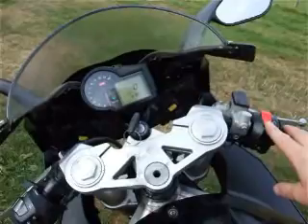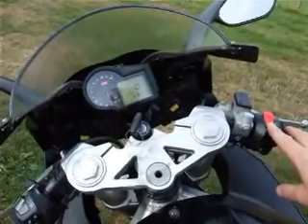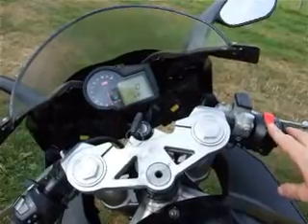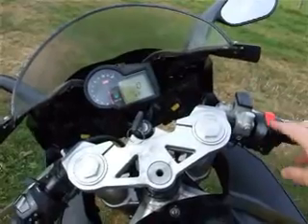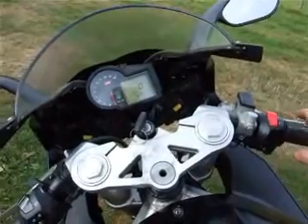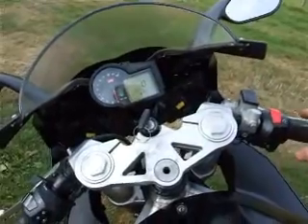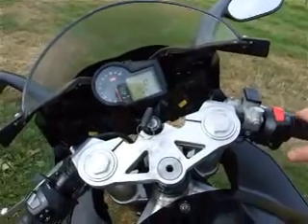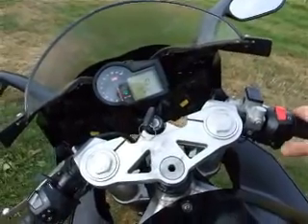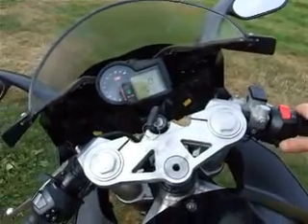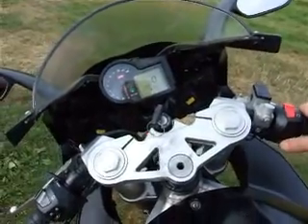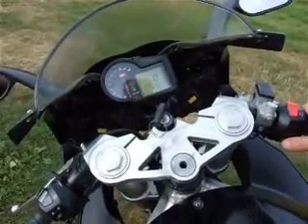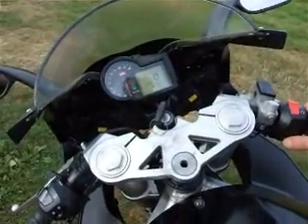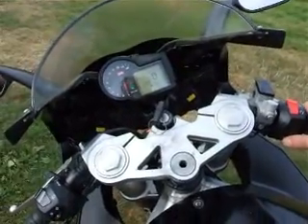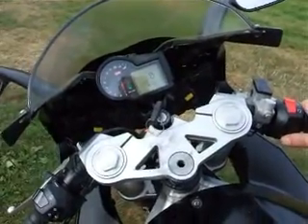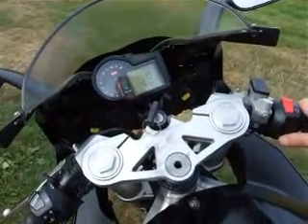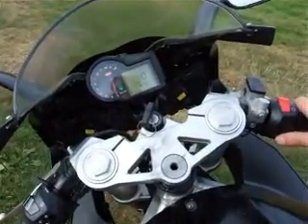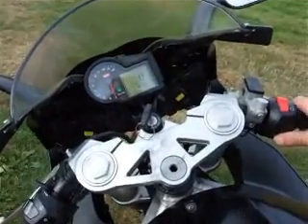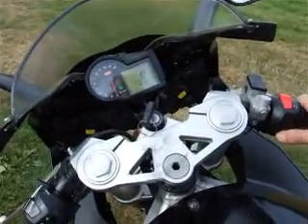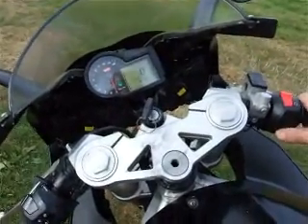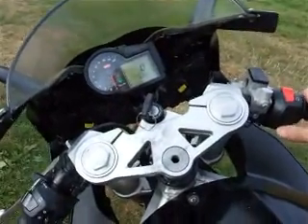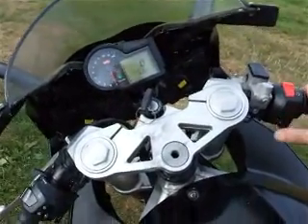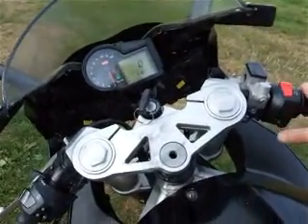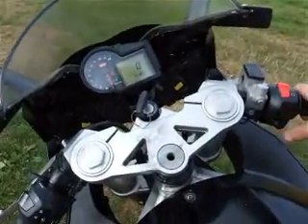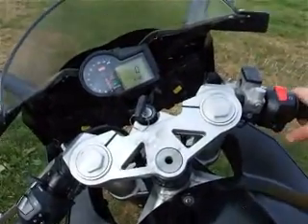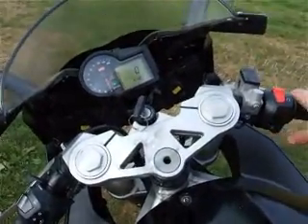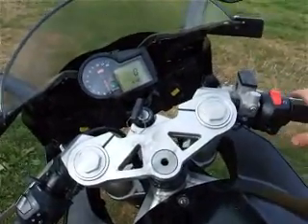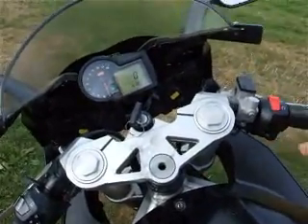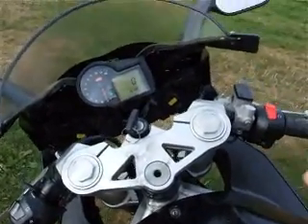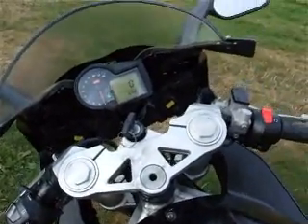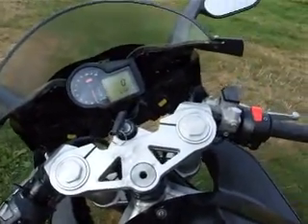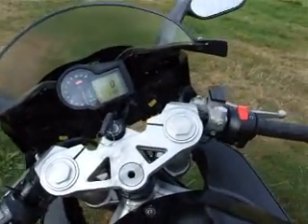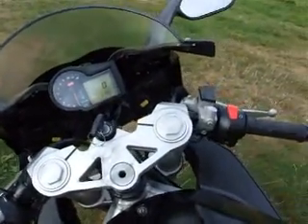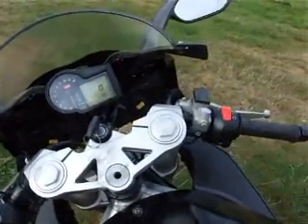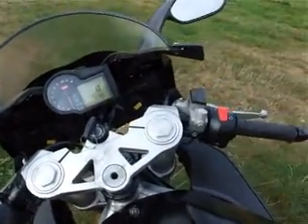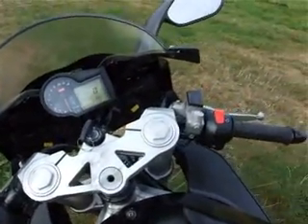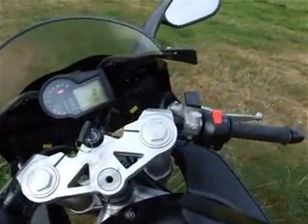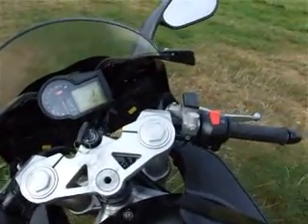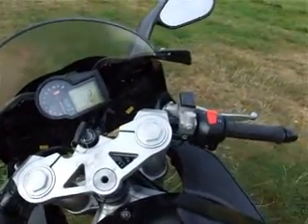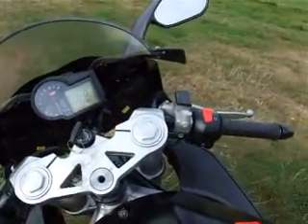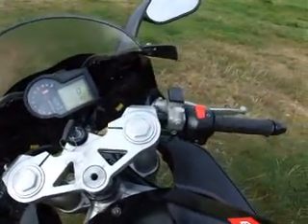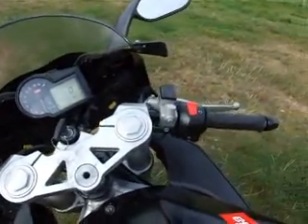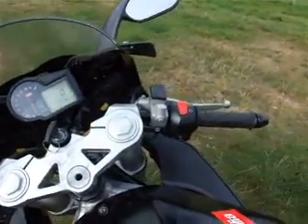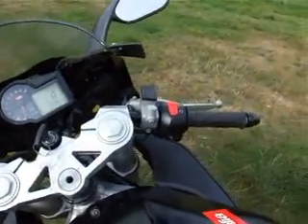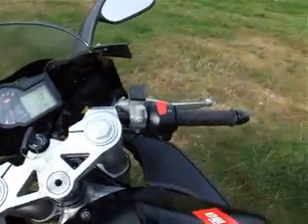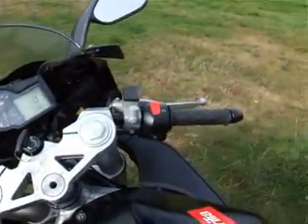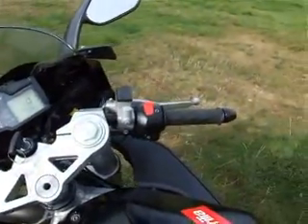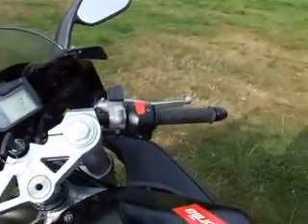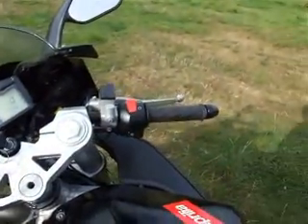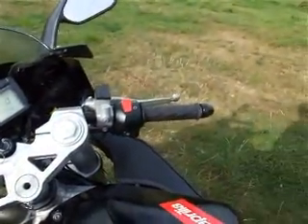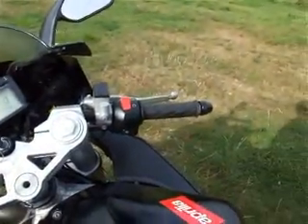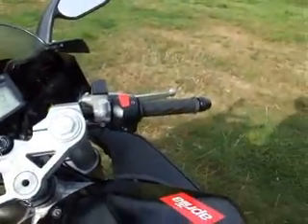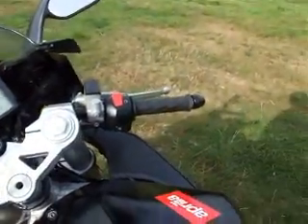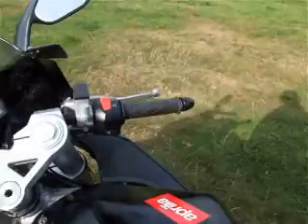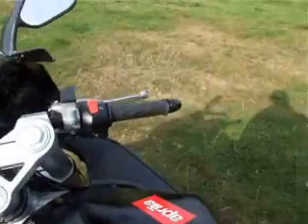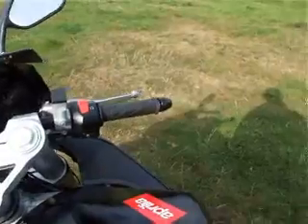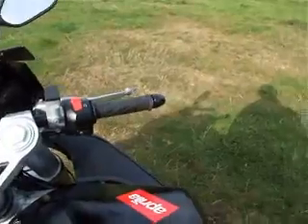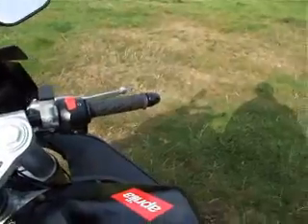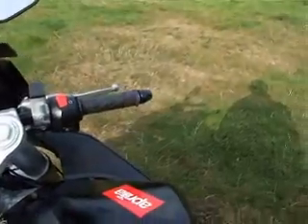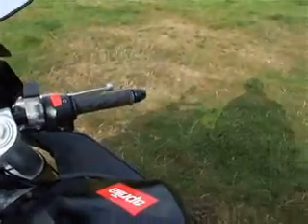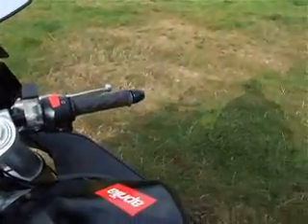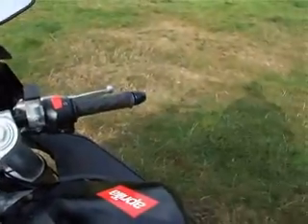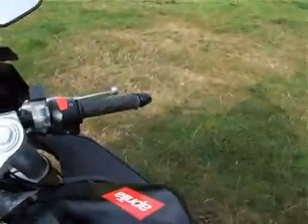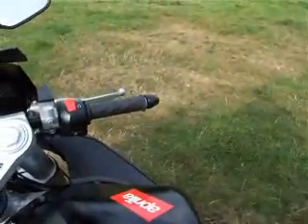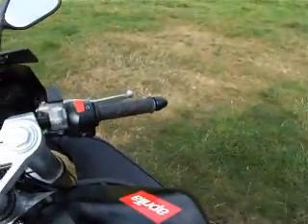Right, let's start the engine. It starts first time, seems fine, and the battery seems good.